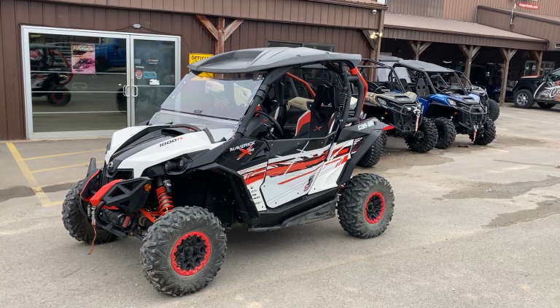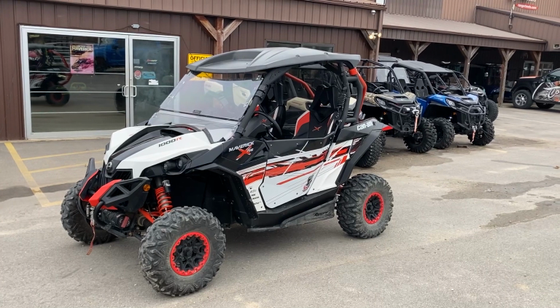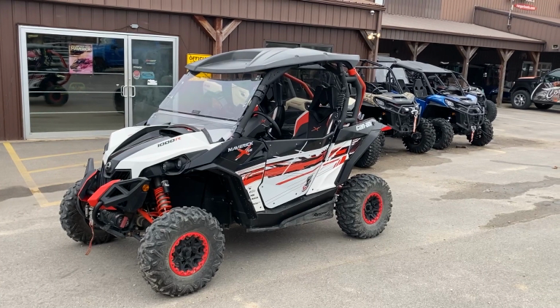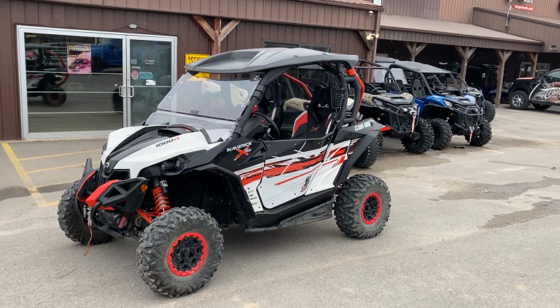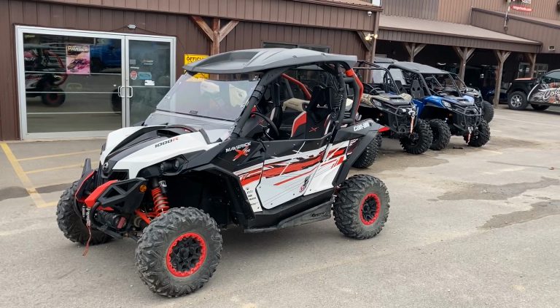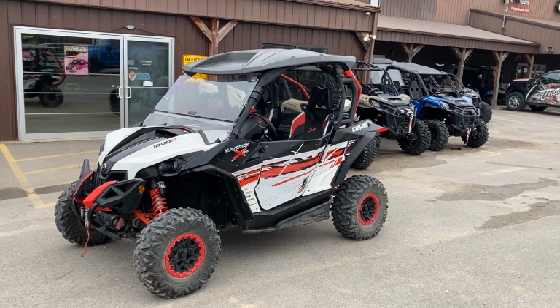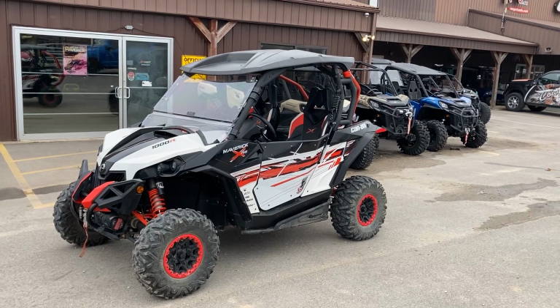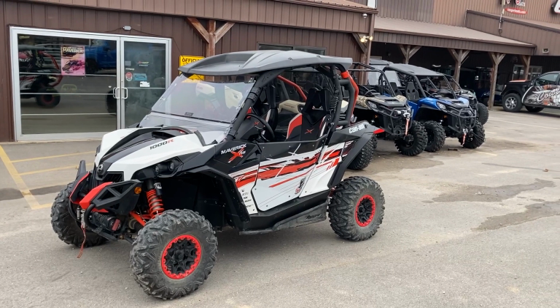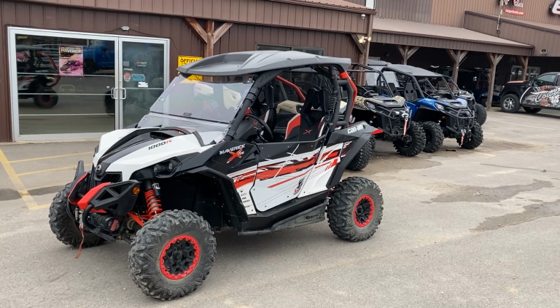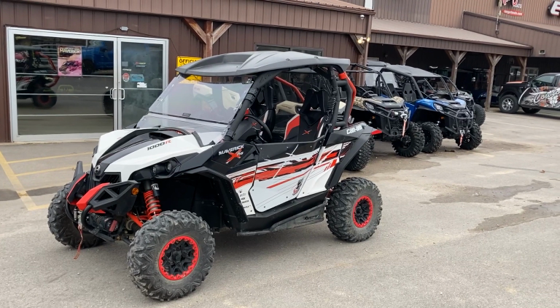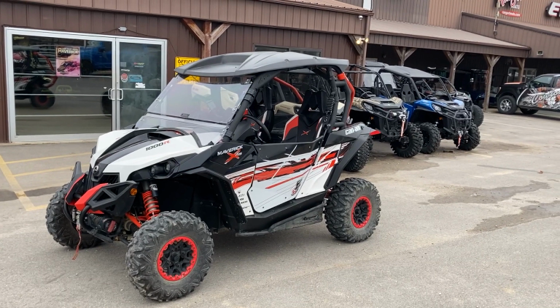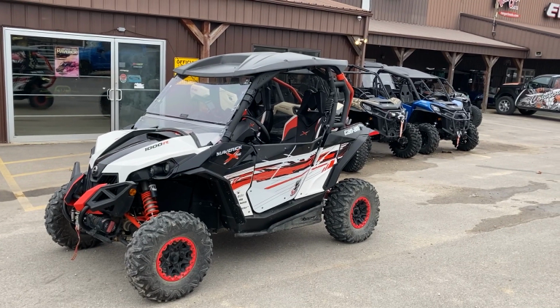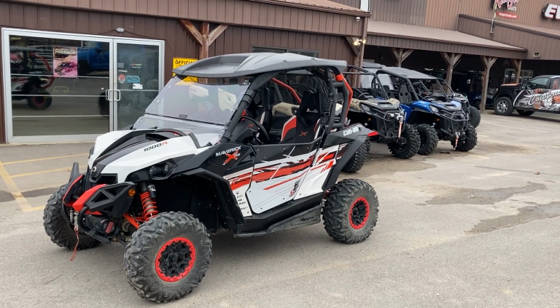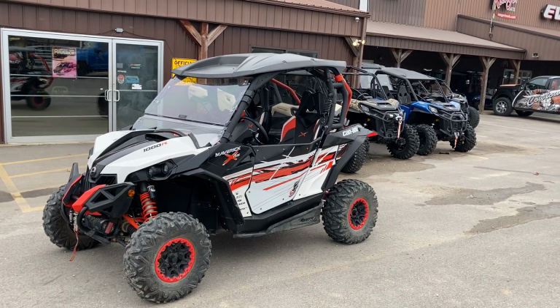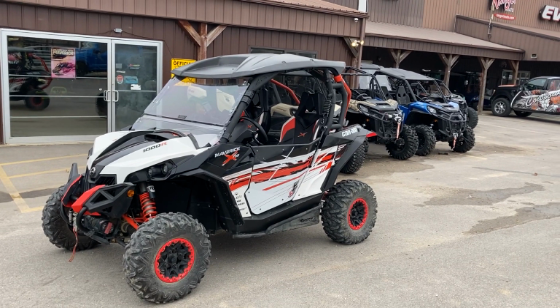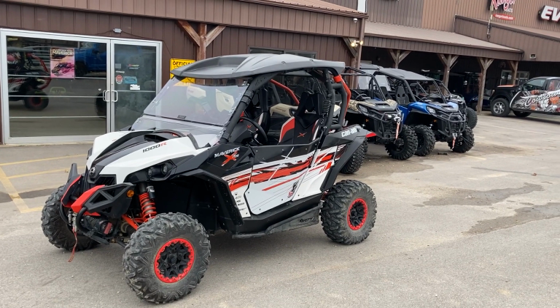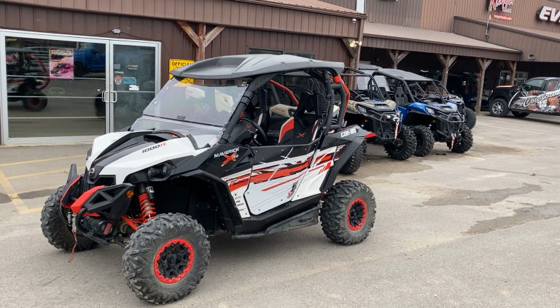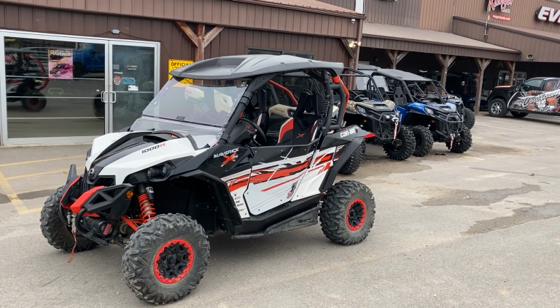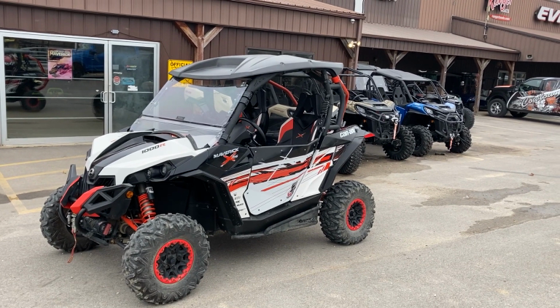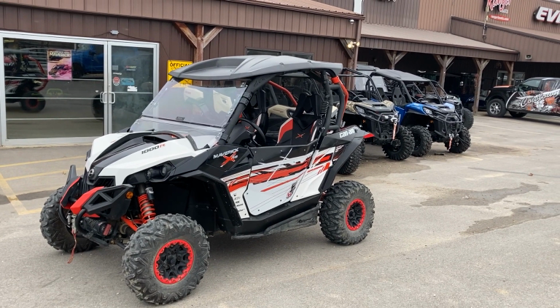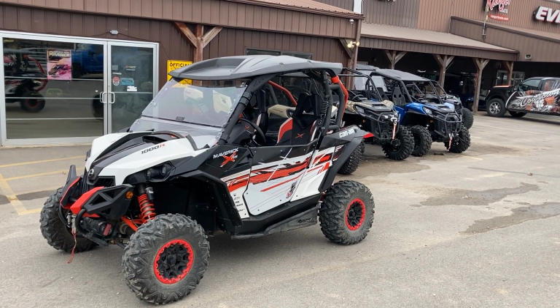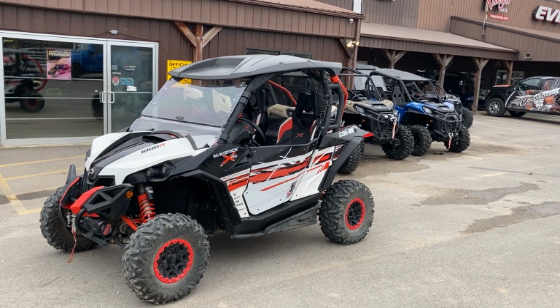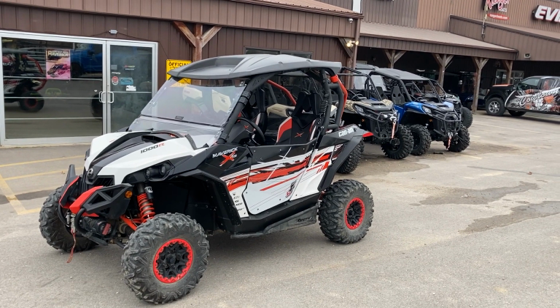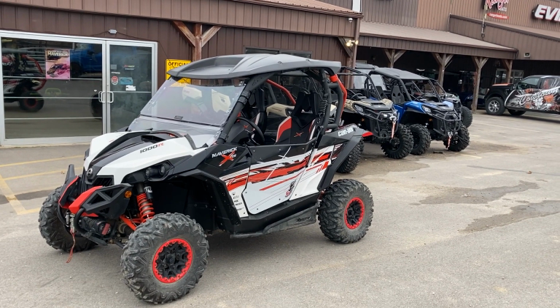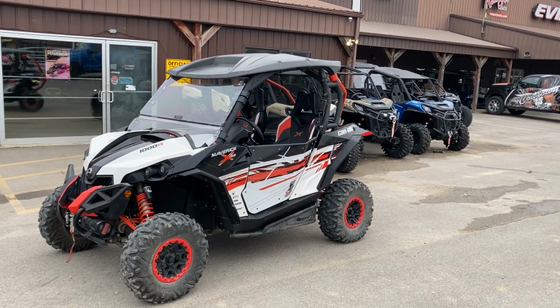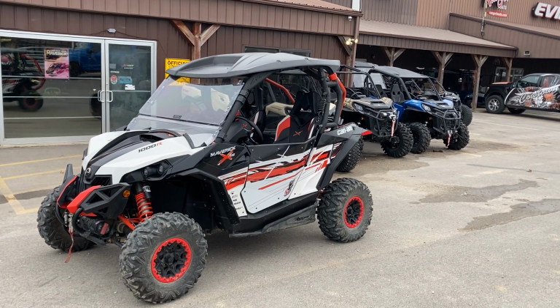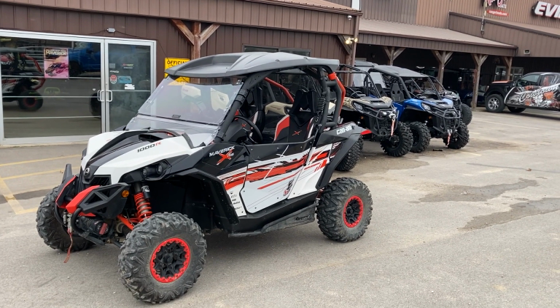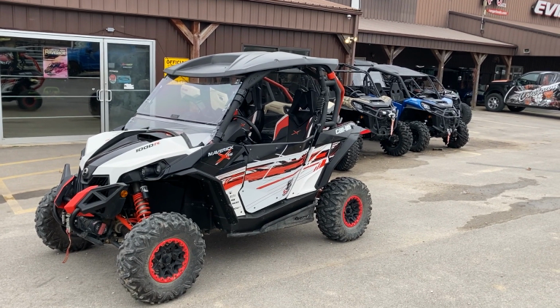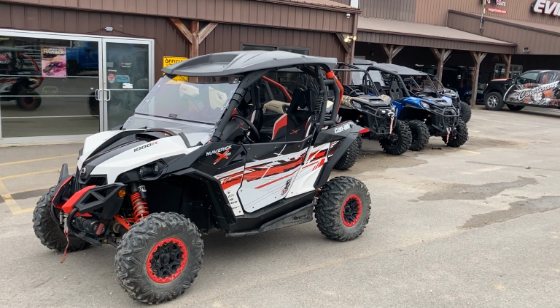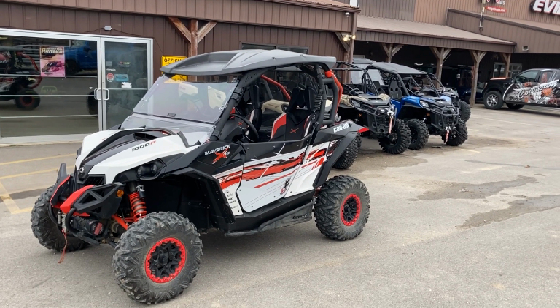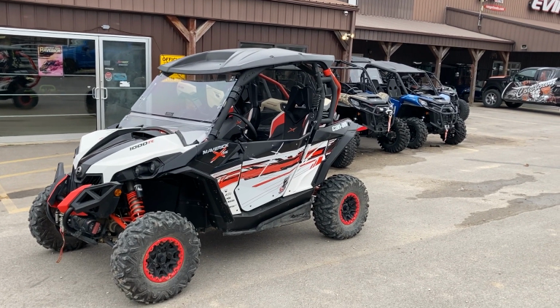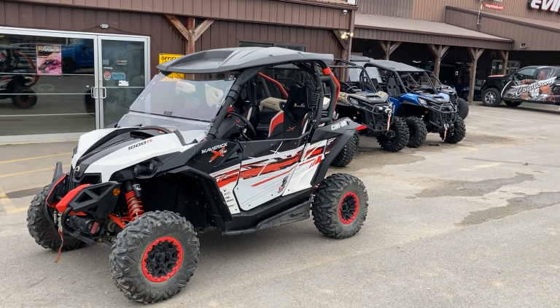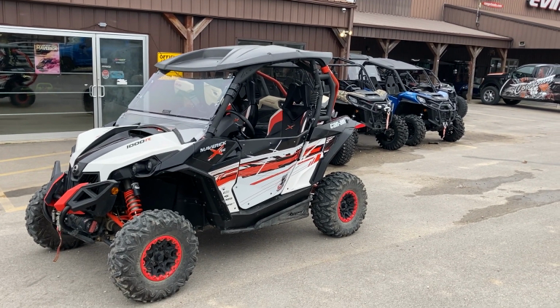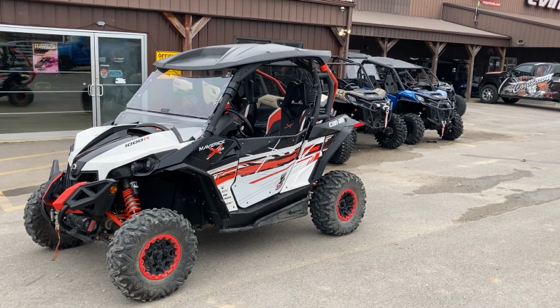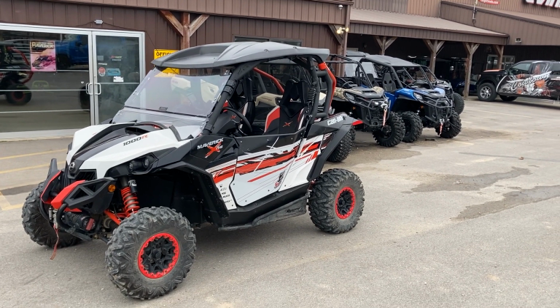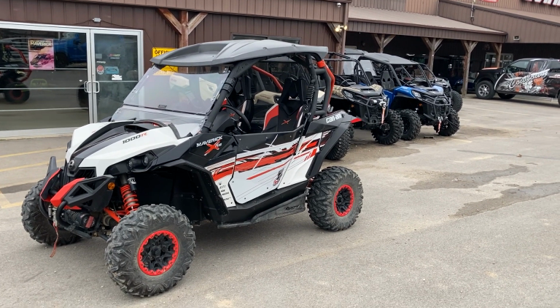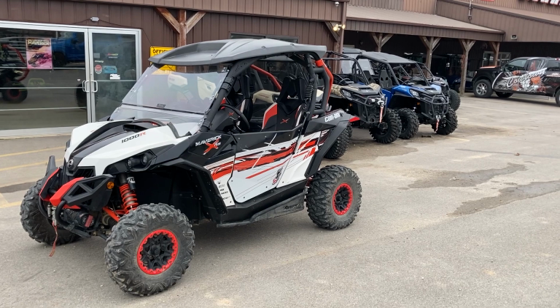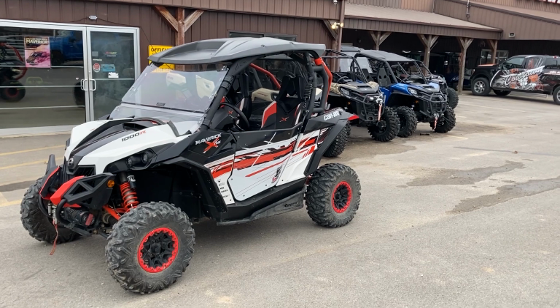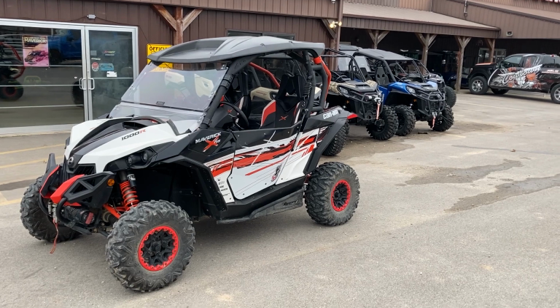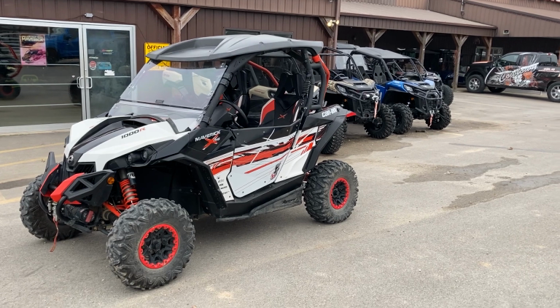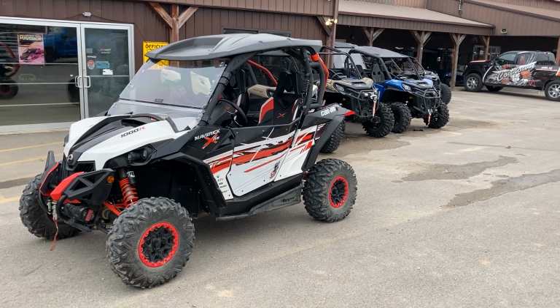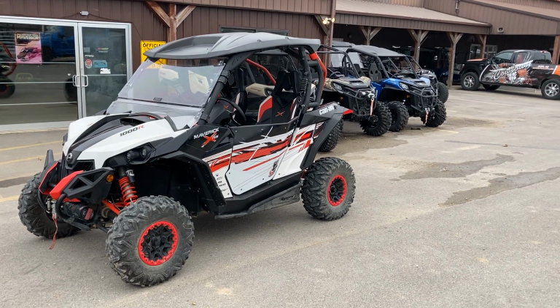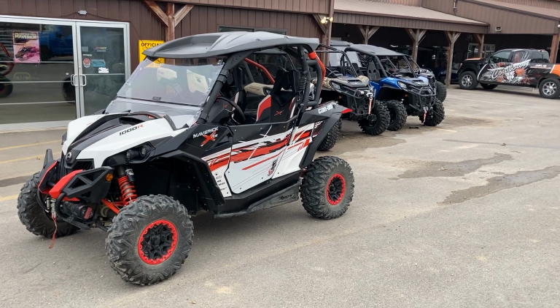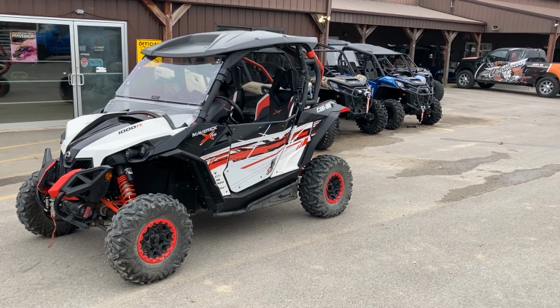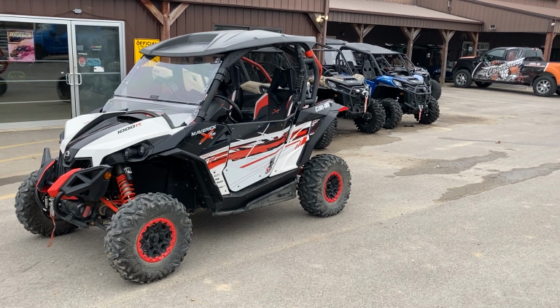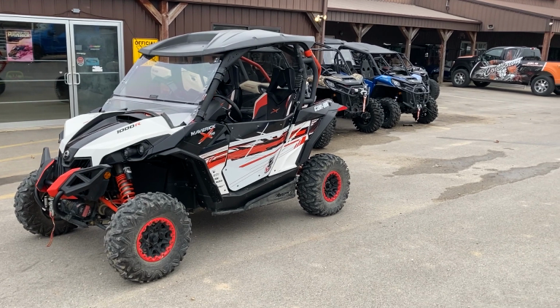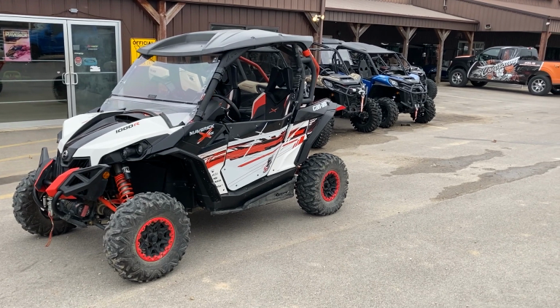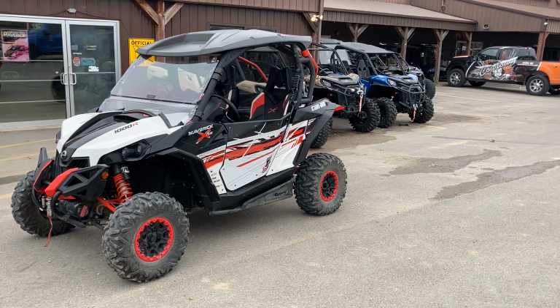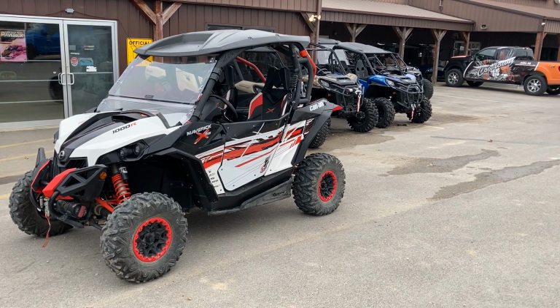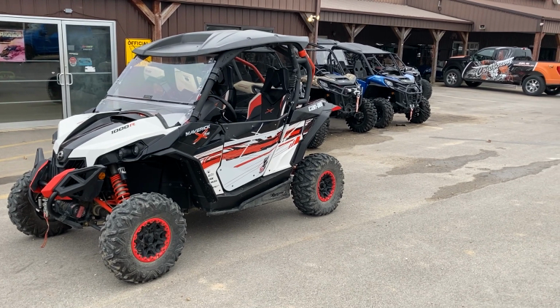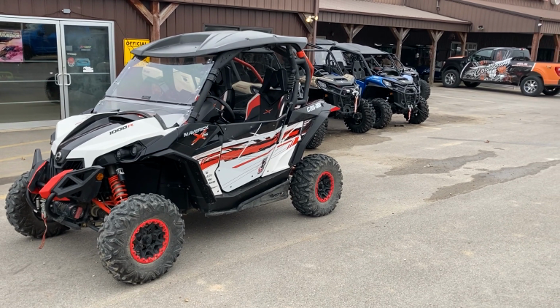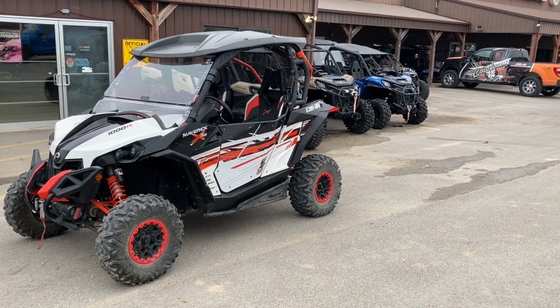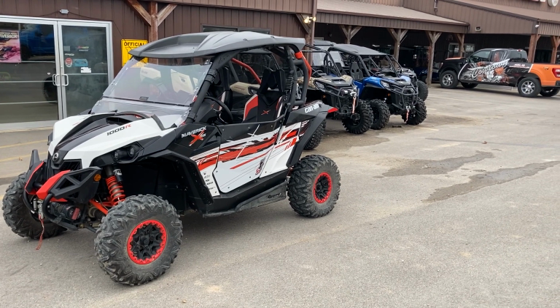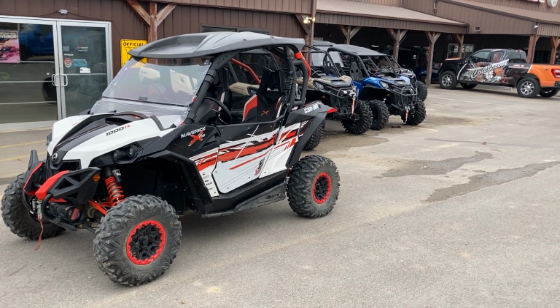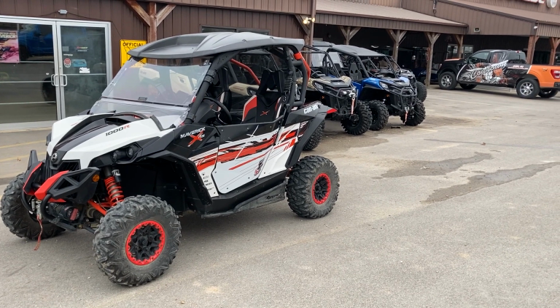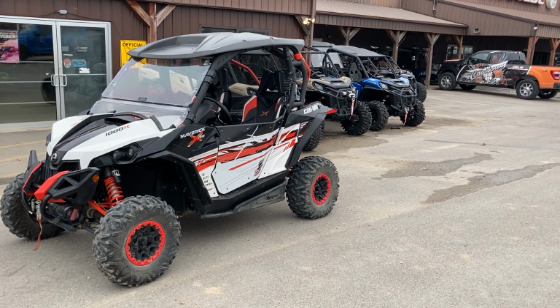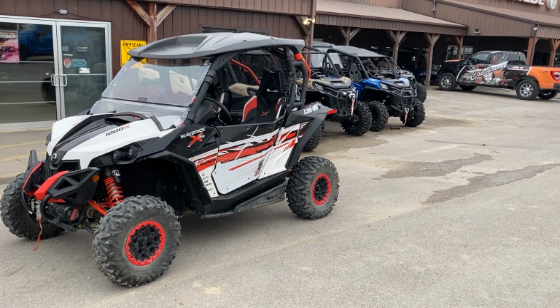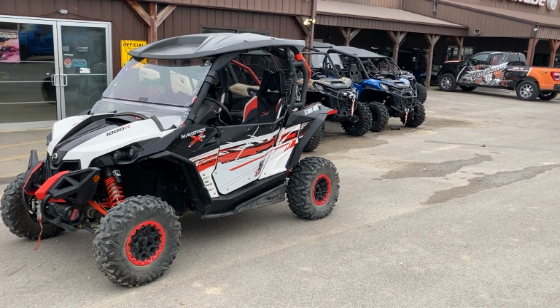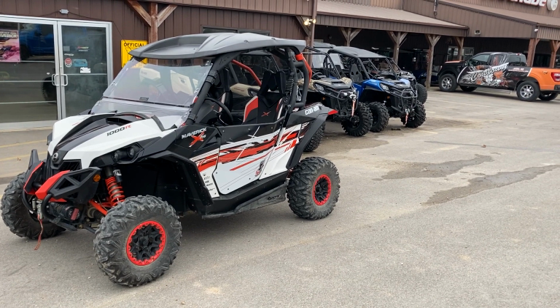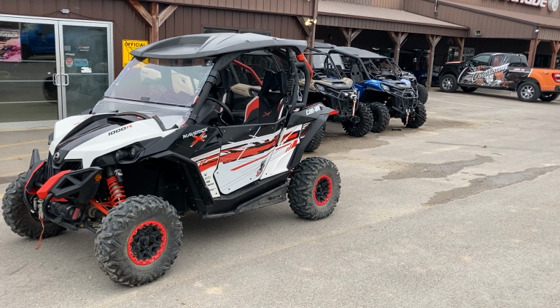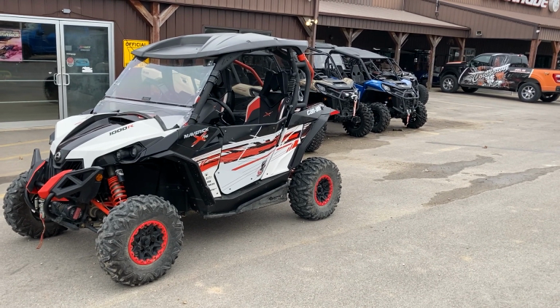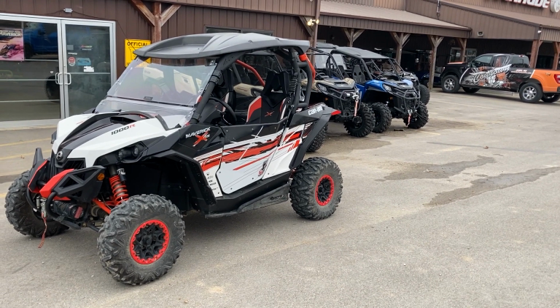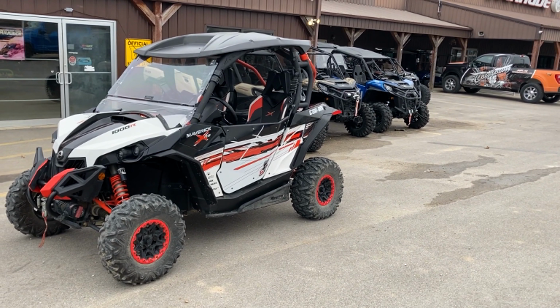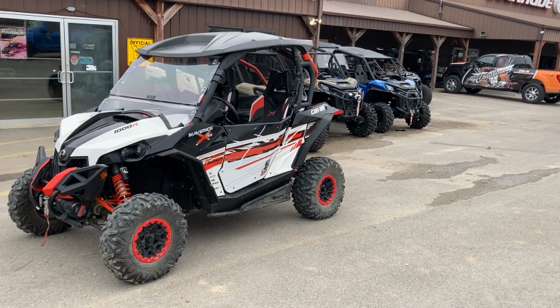Hi everybody, Doug Davis of Cowtown here. We have a very nice, very clean 2014 K&M Maverick XRS.